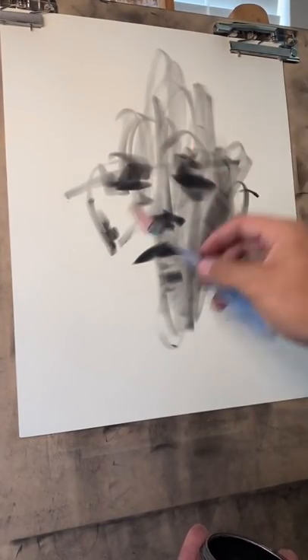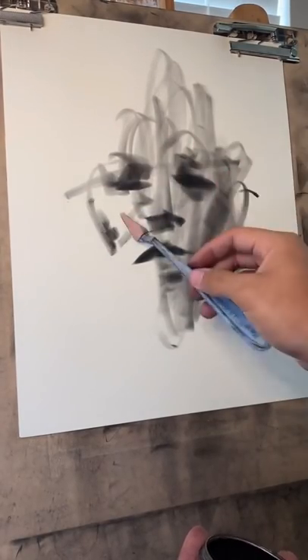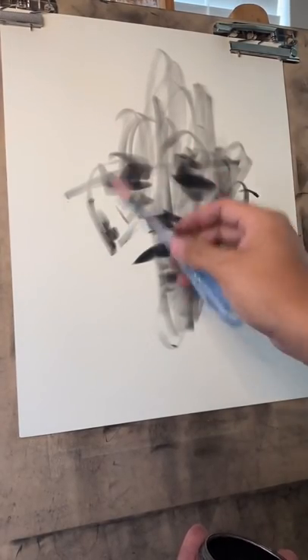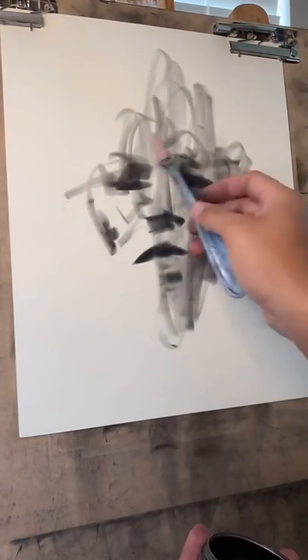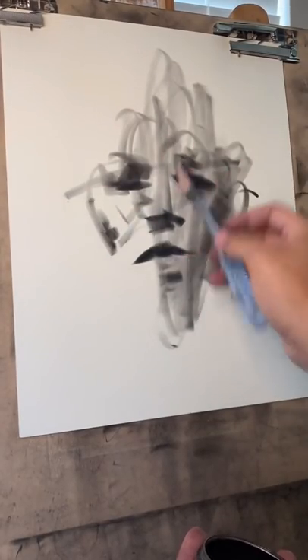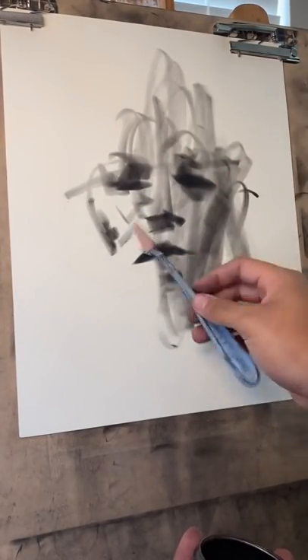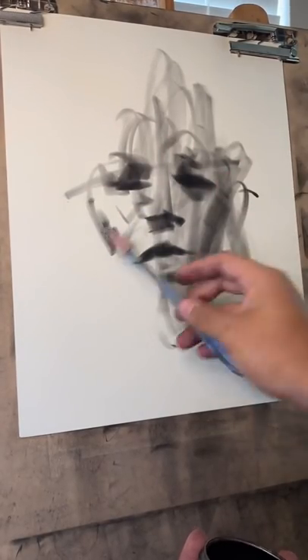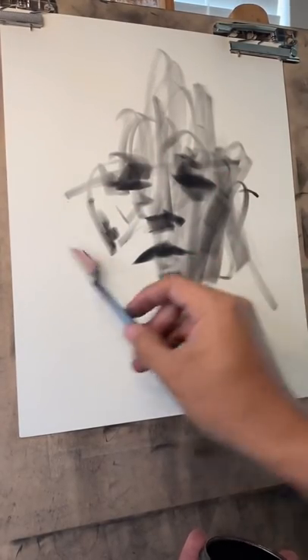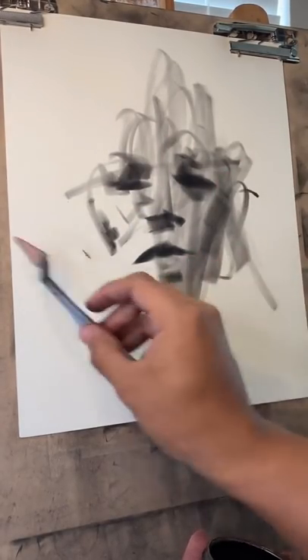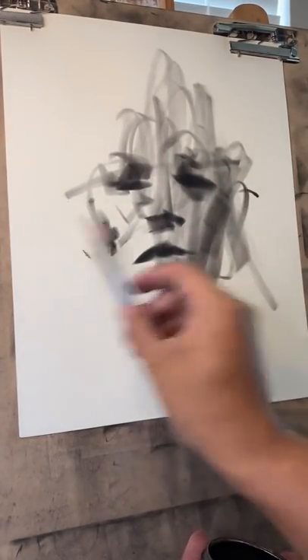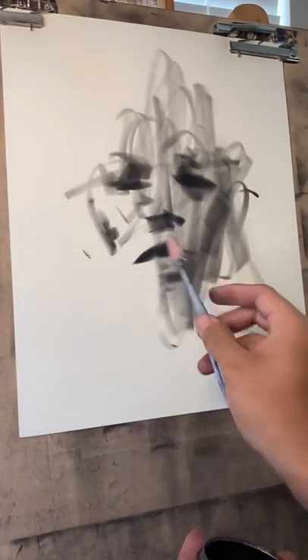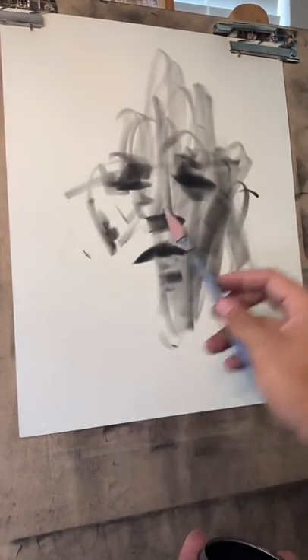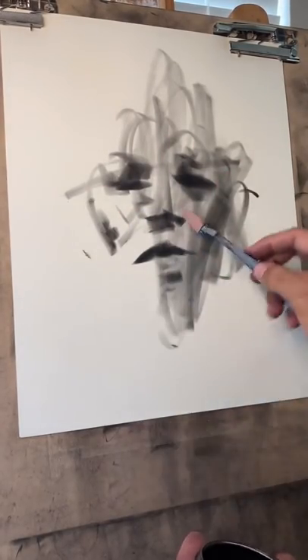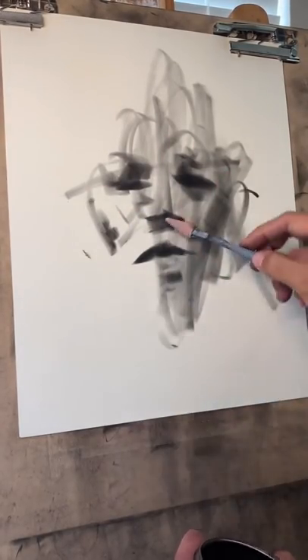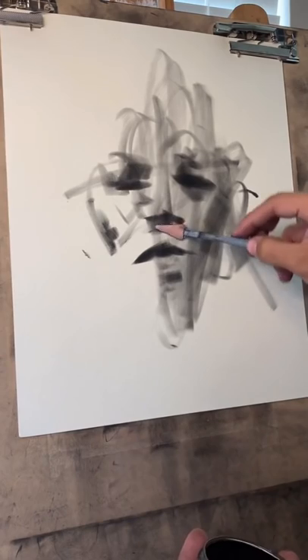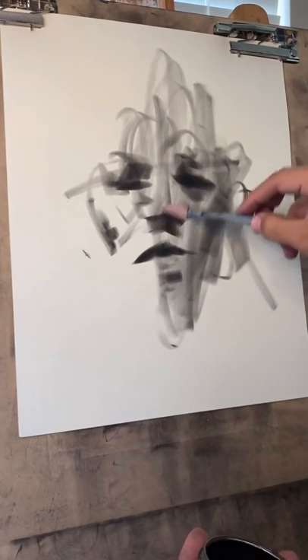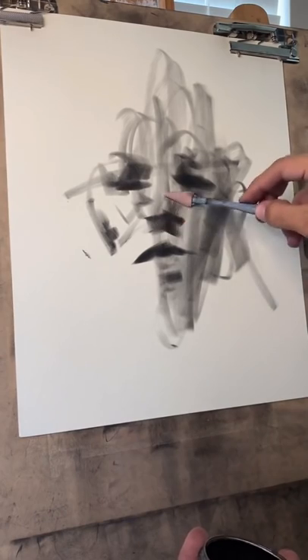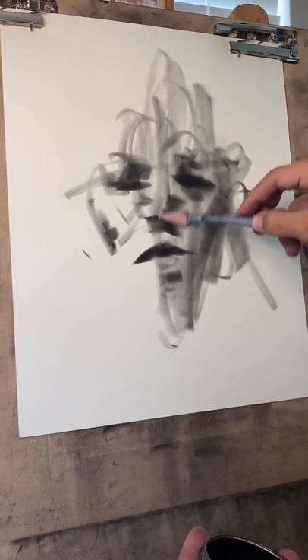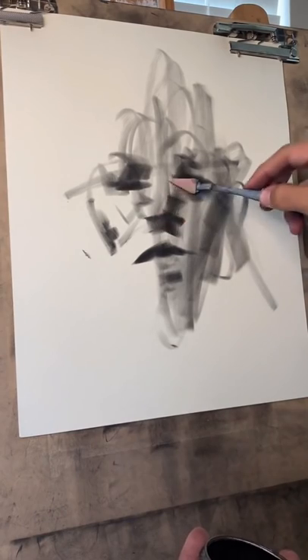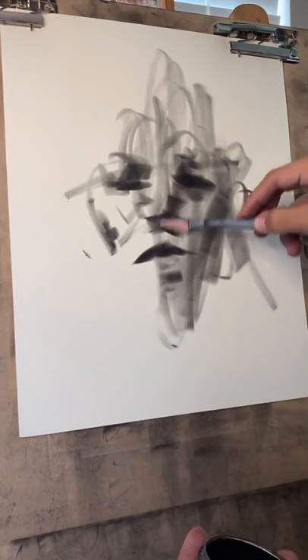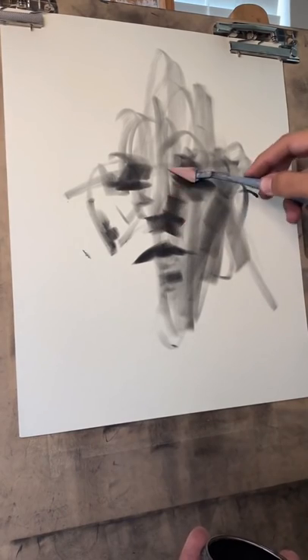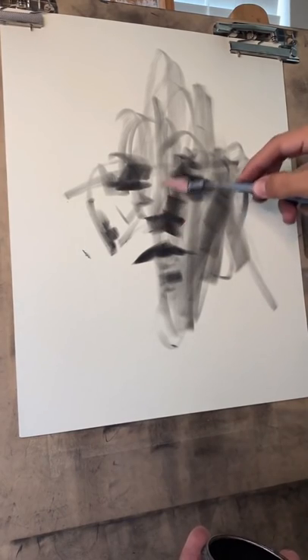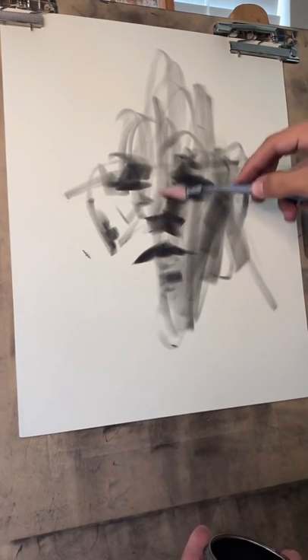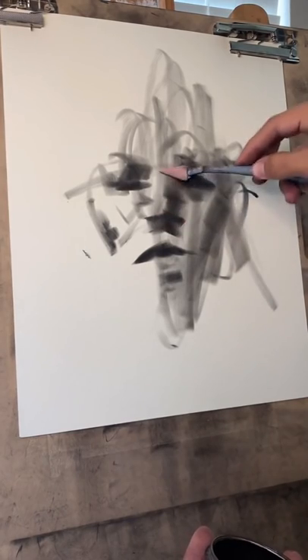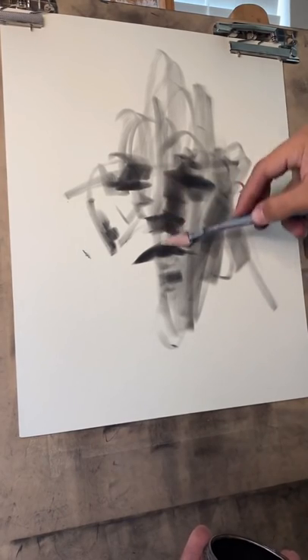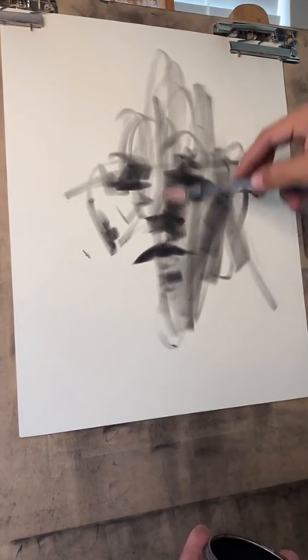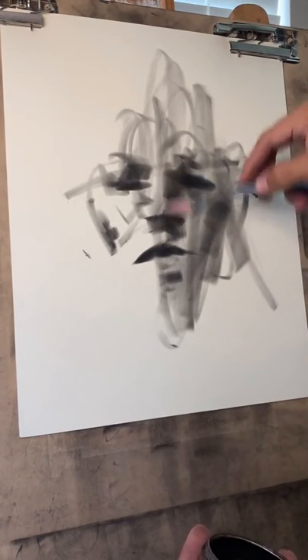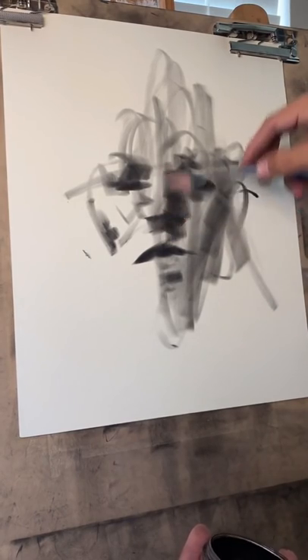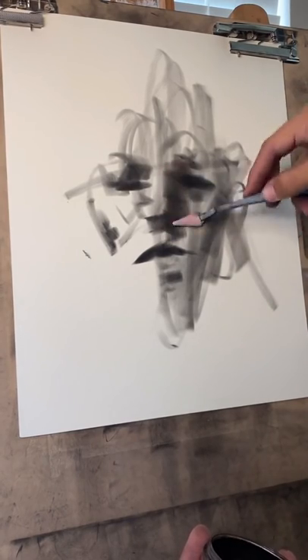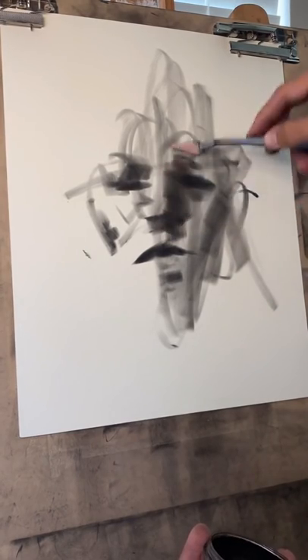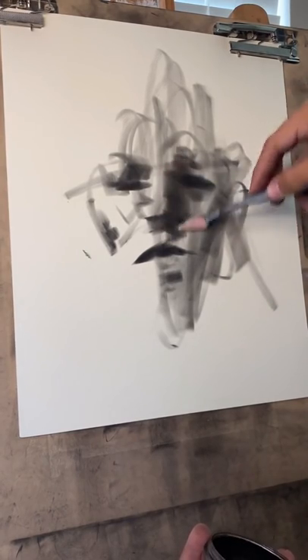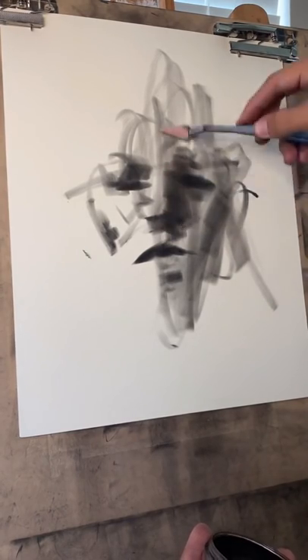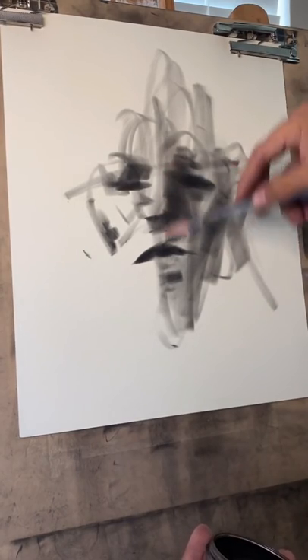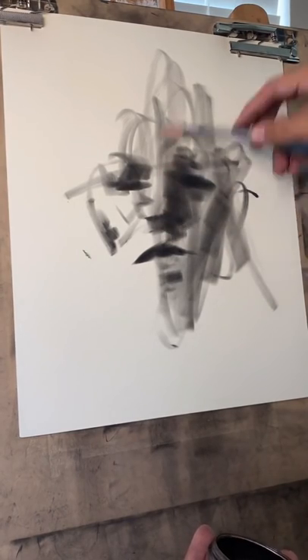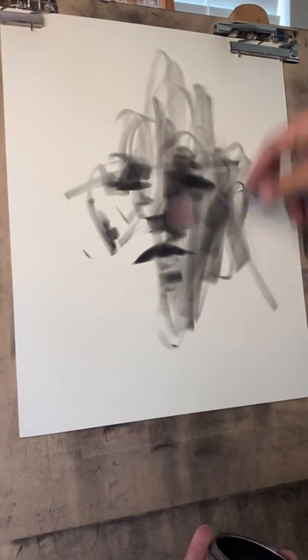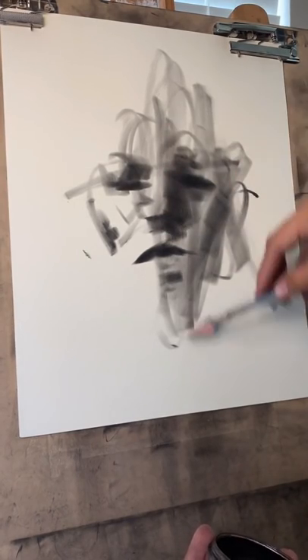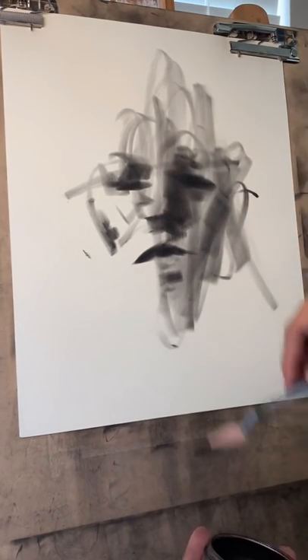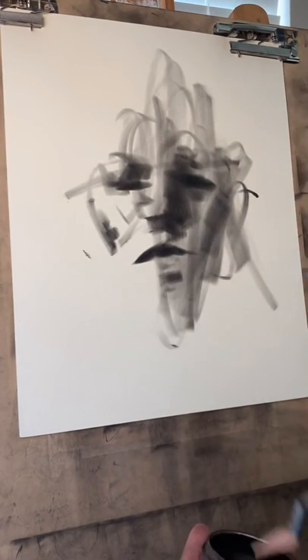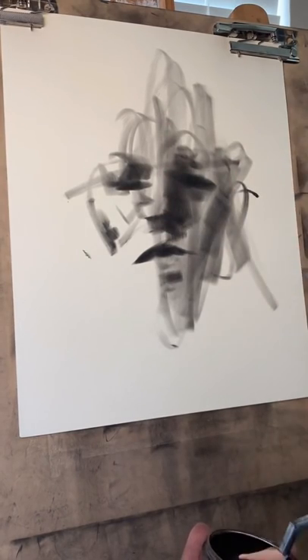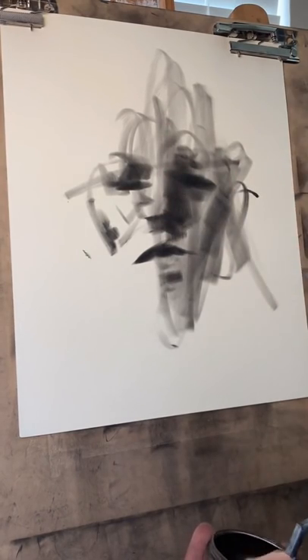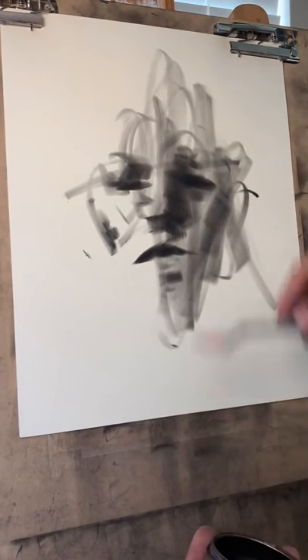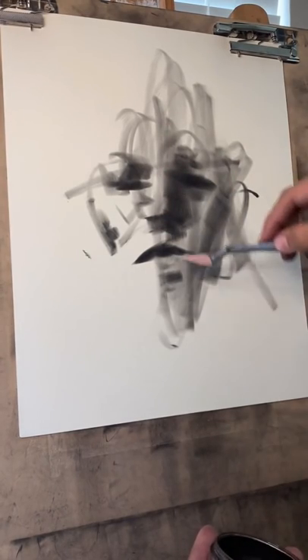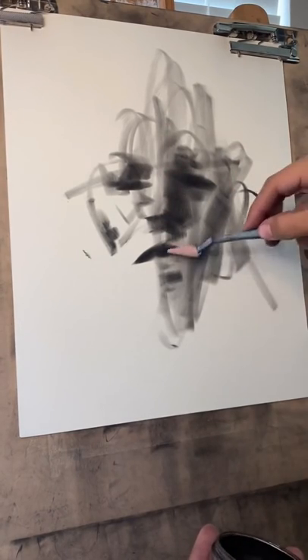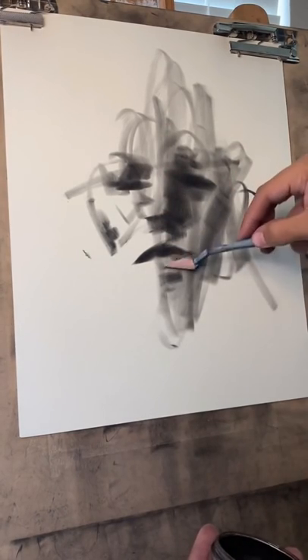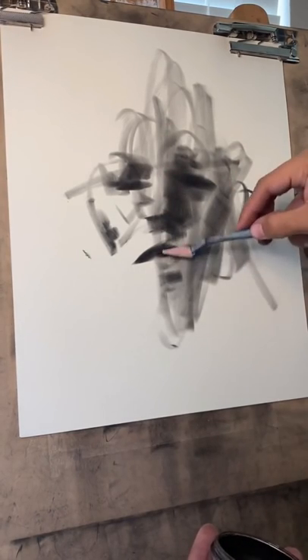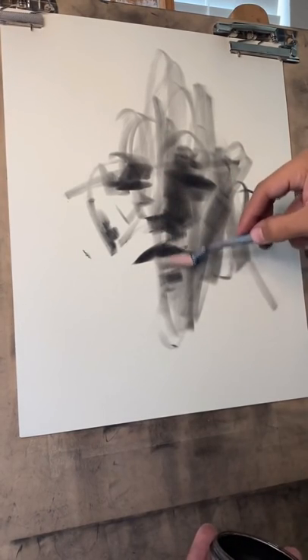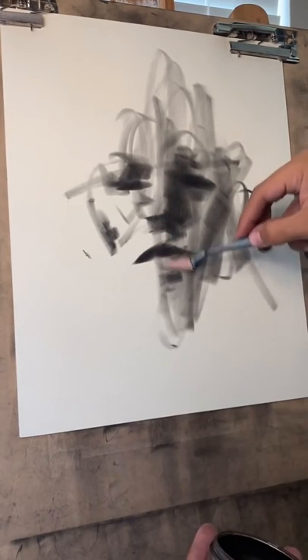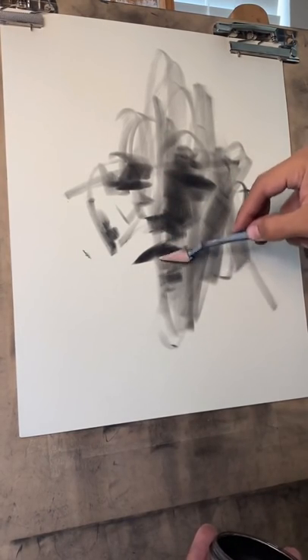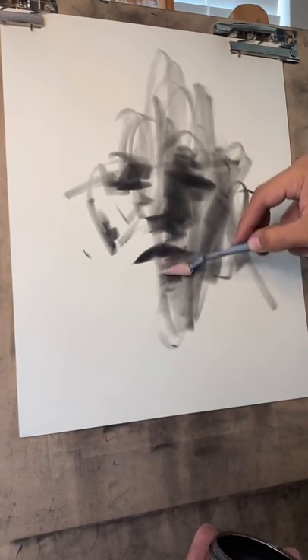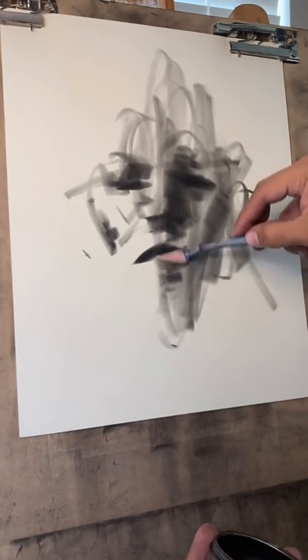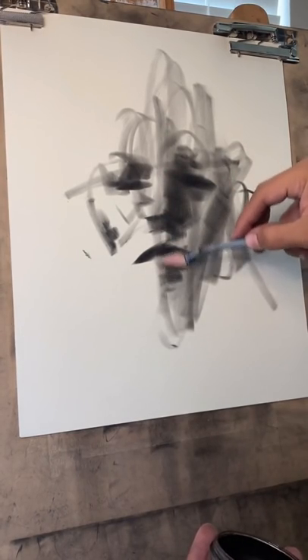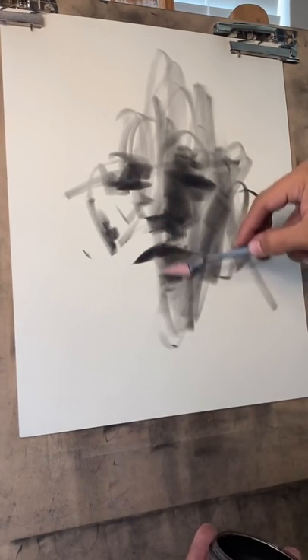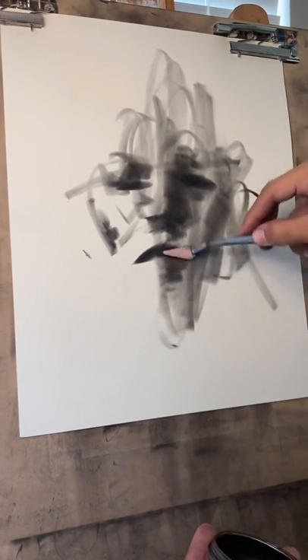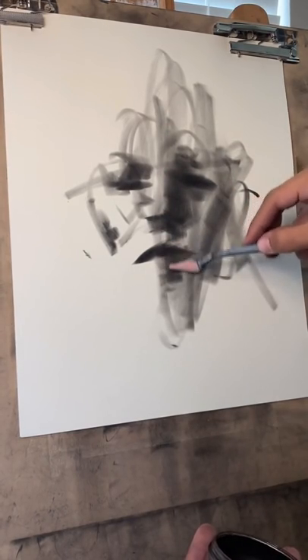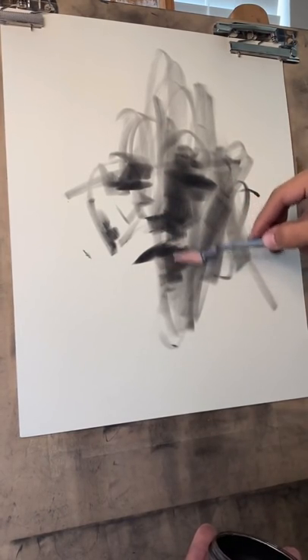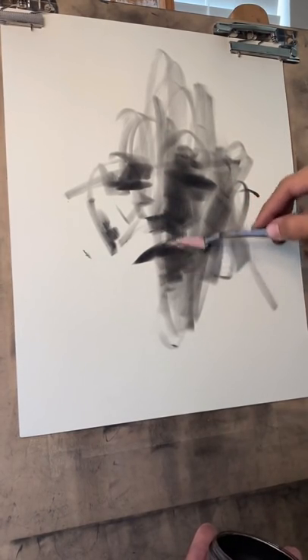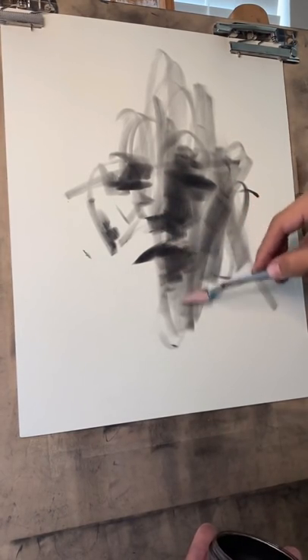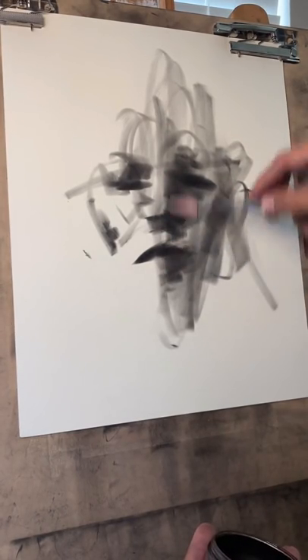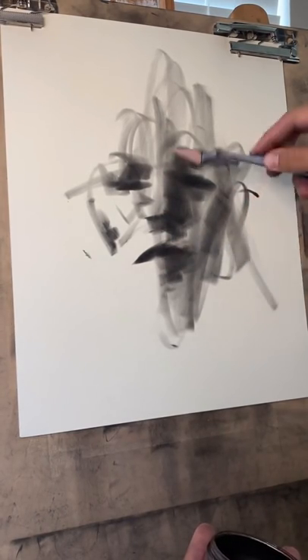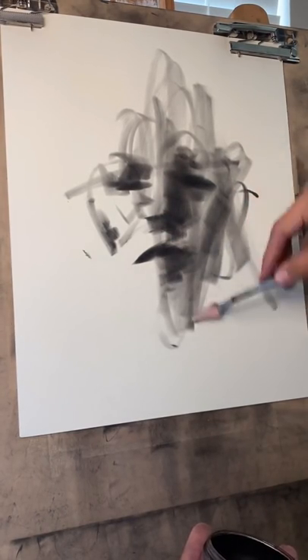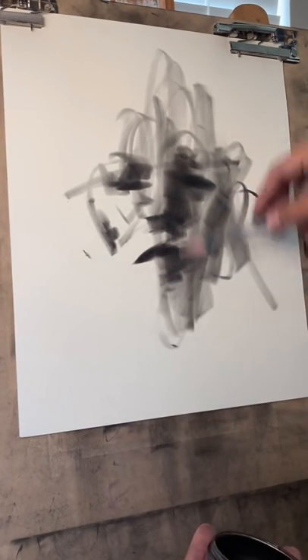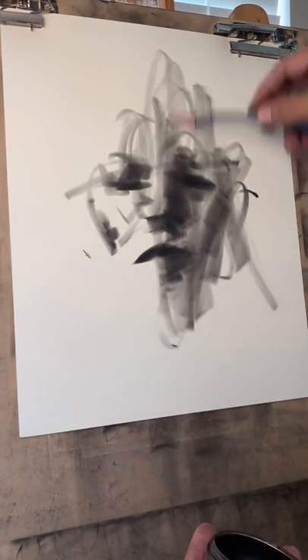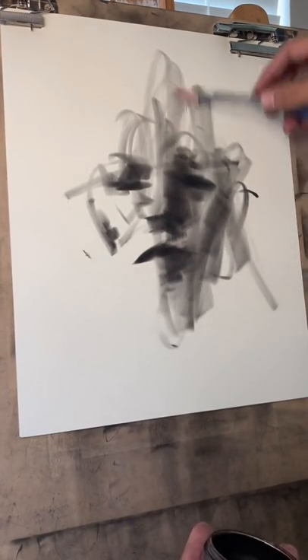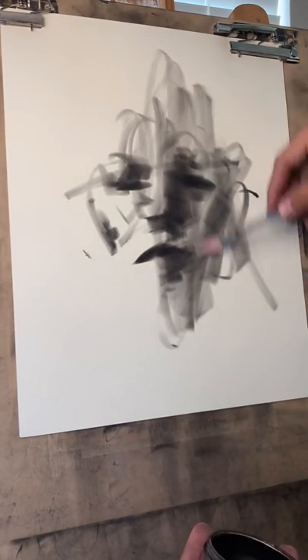Maybe the light's hitting this way, right? So then we'll put this into shadow. This part of the mouth into shadow too.